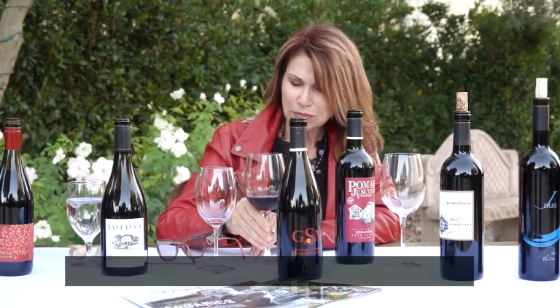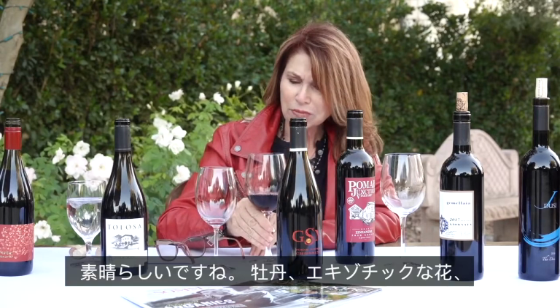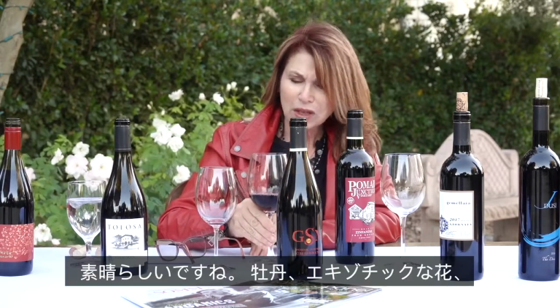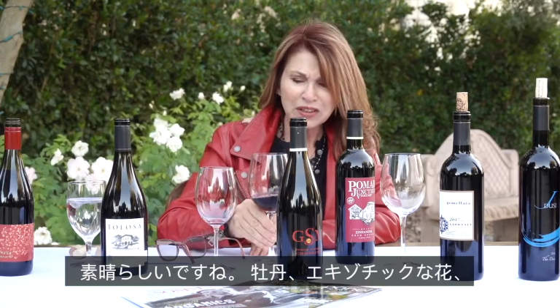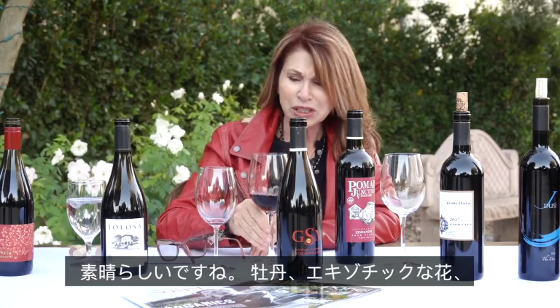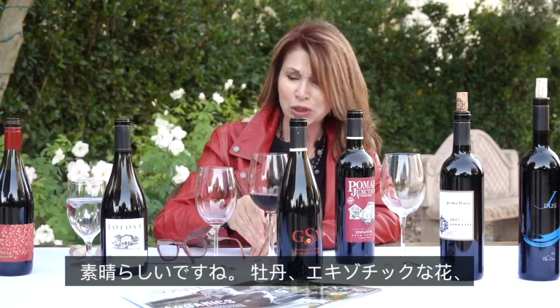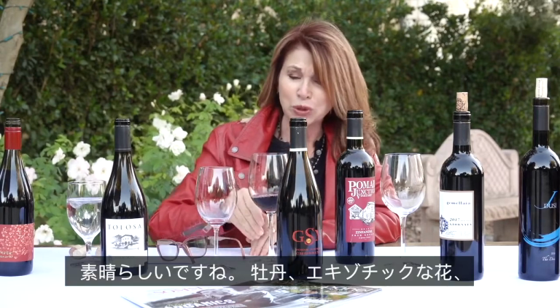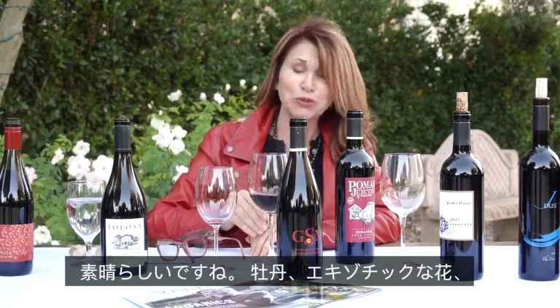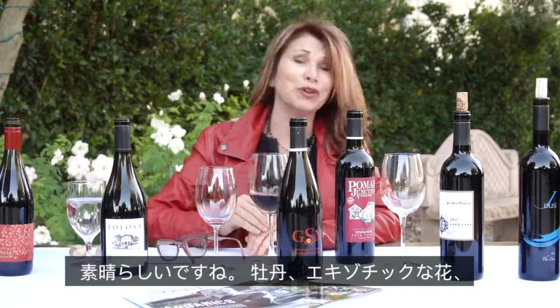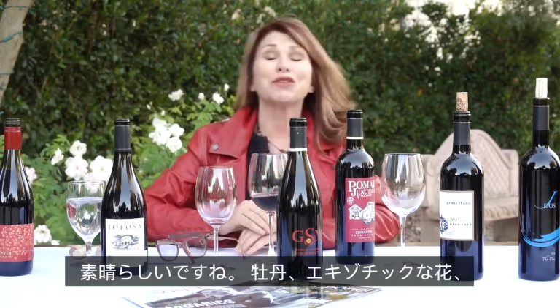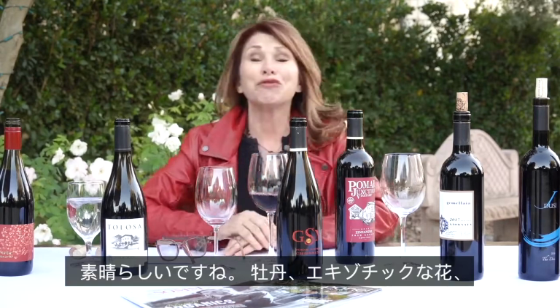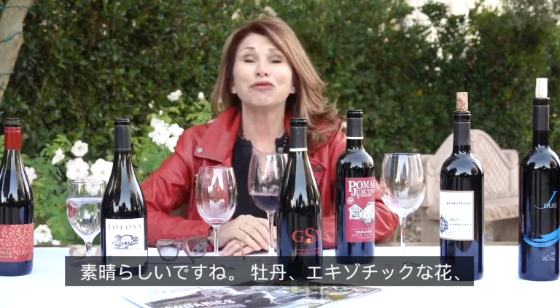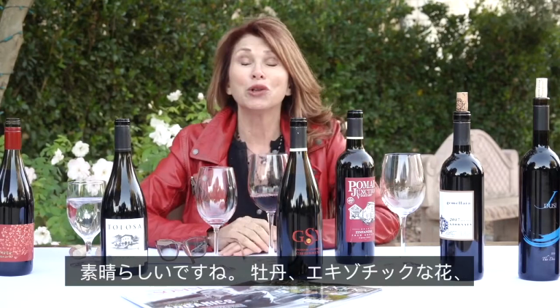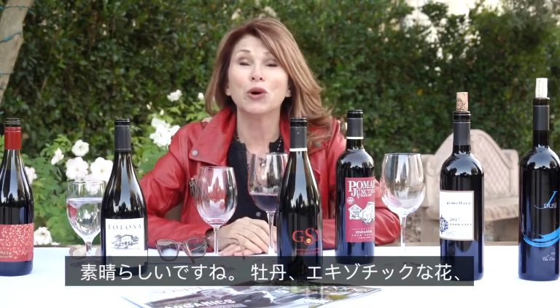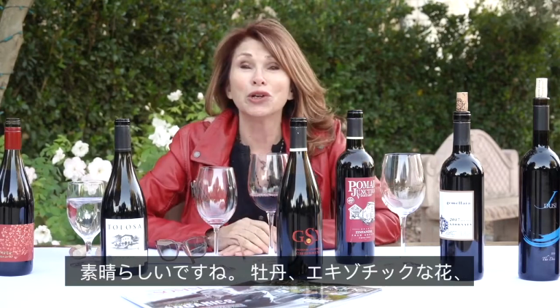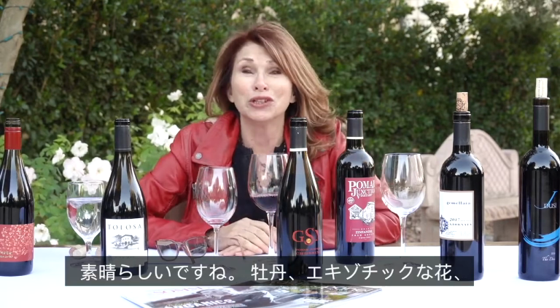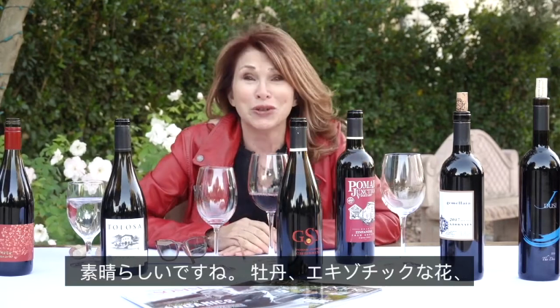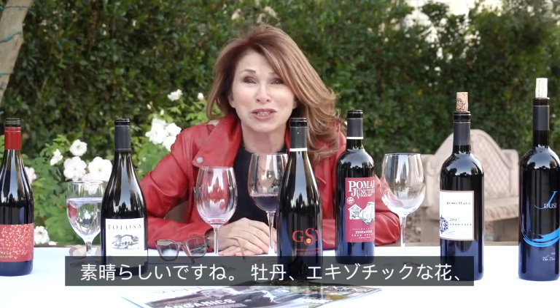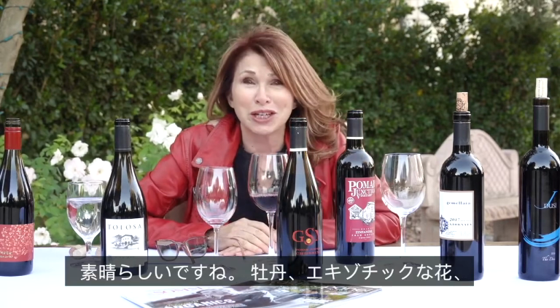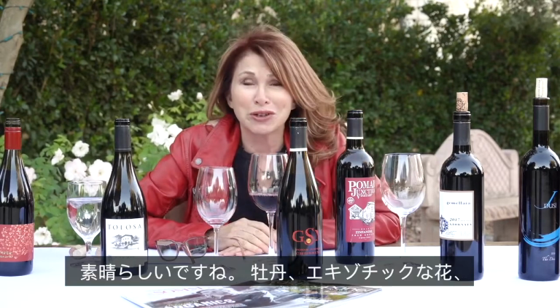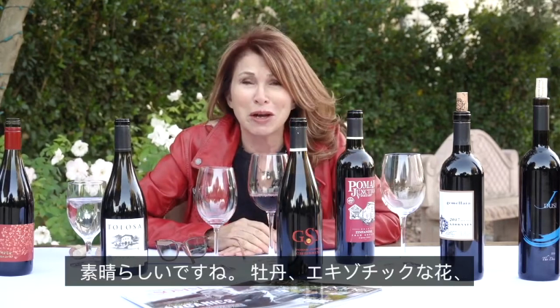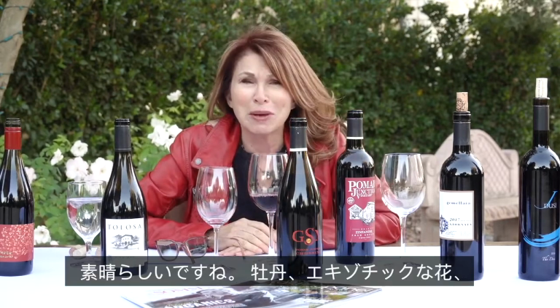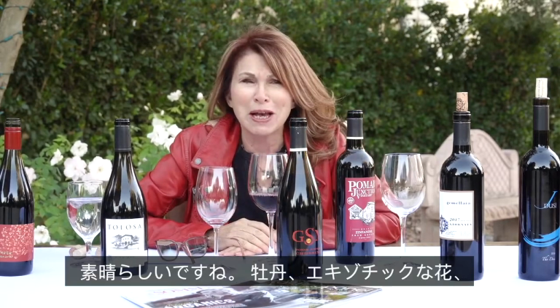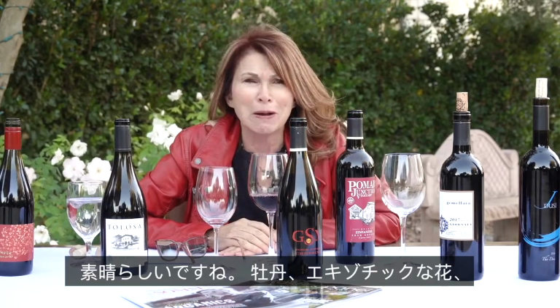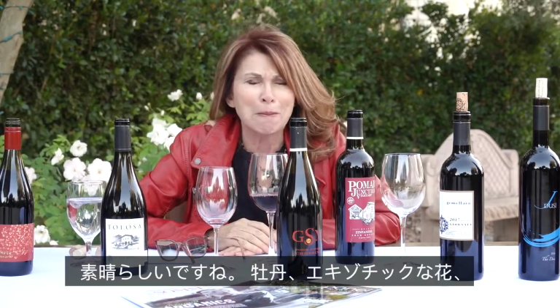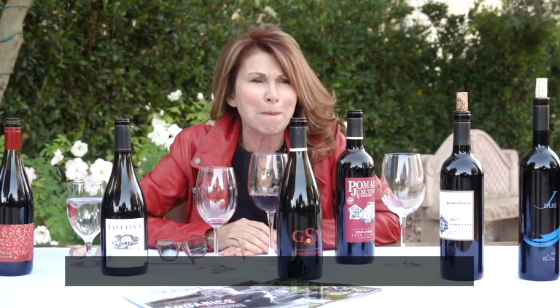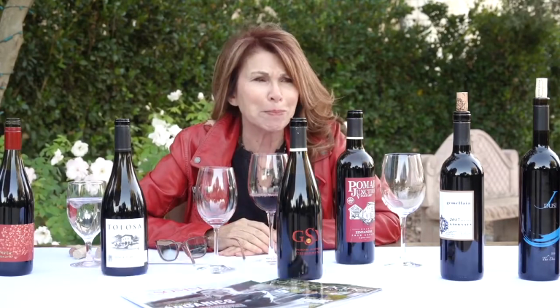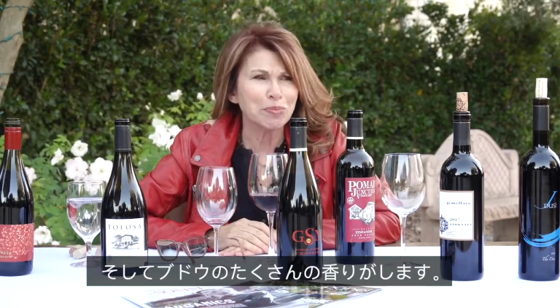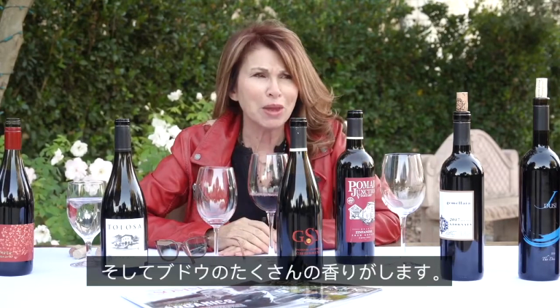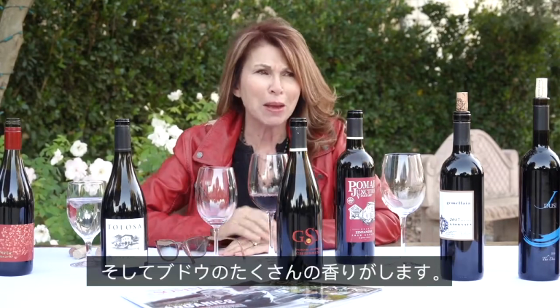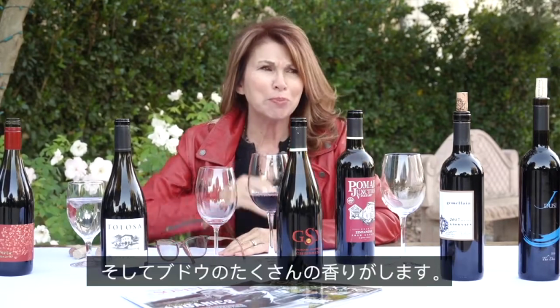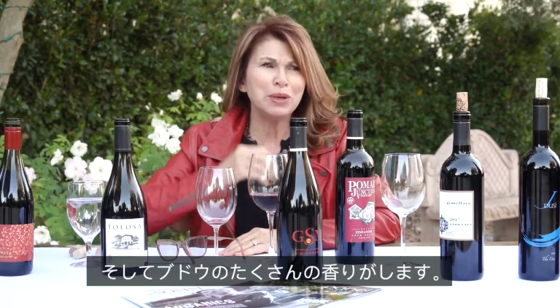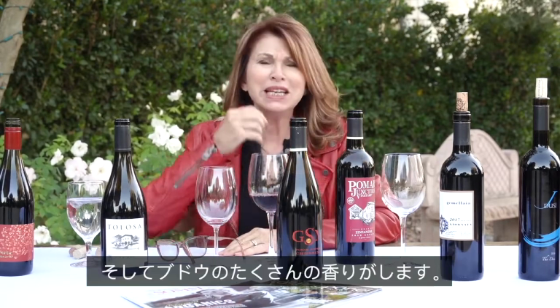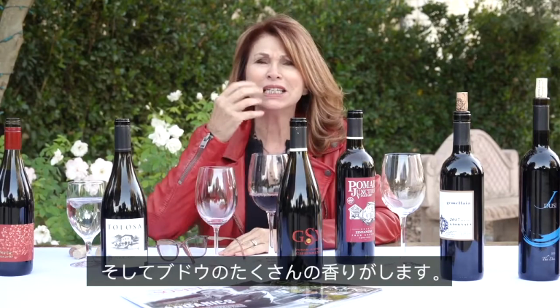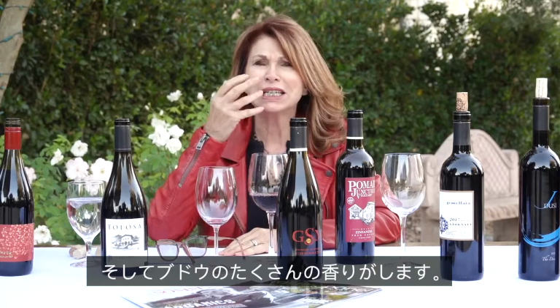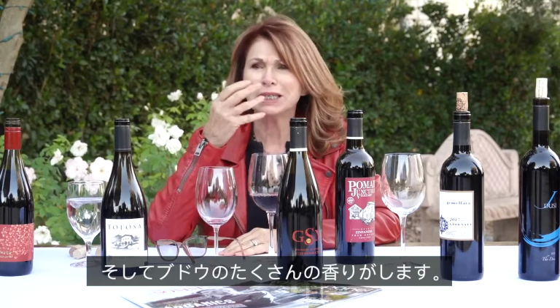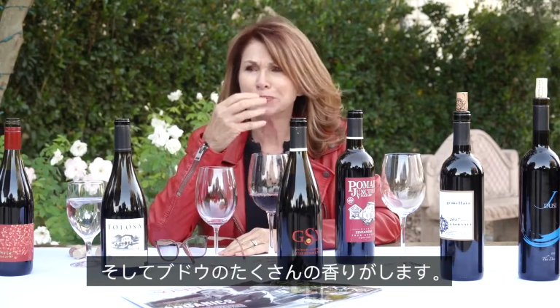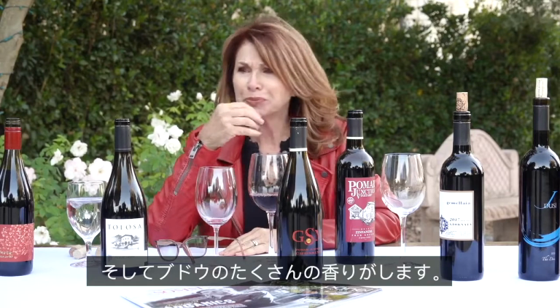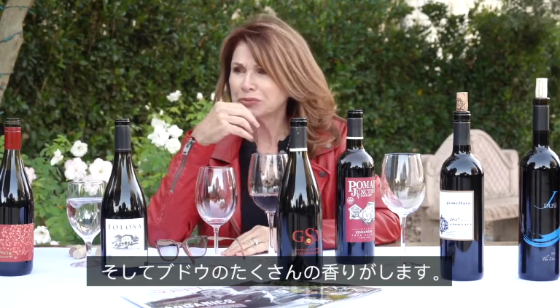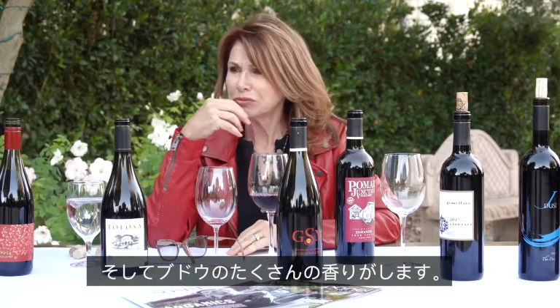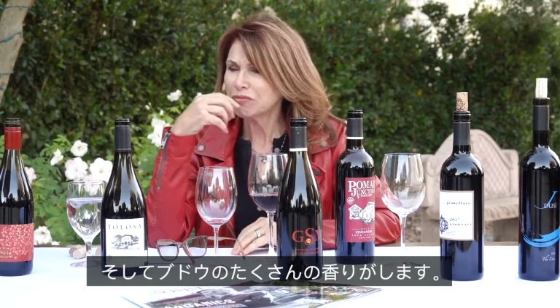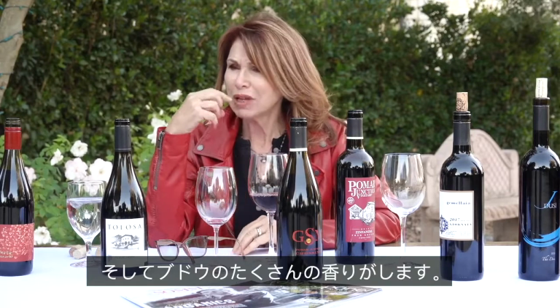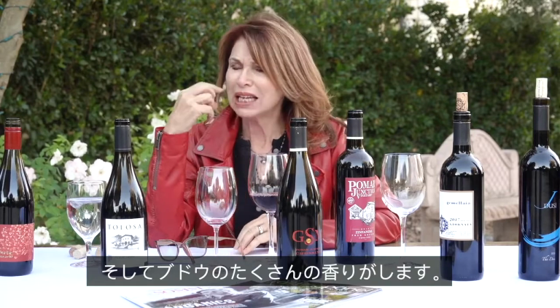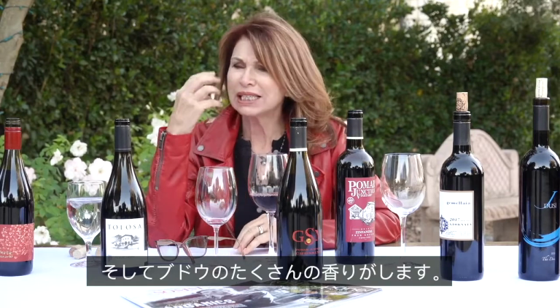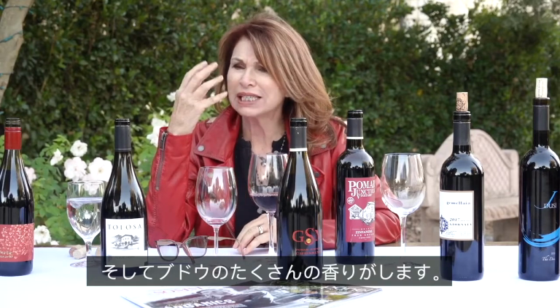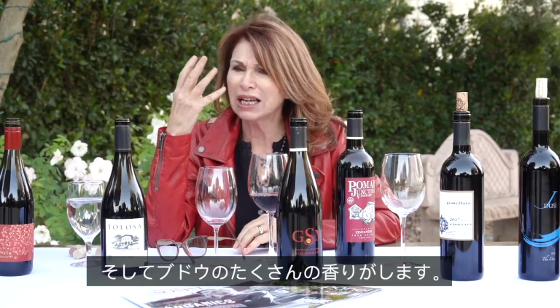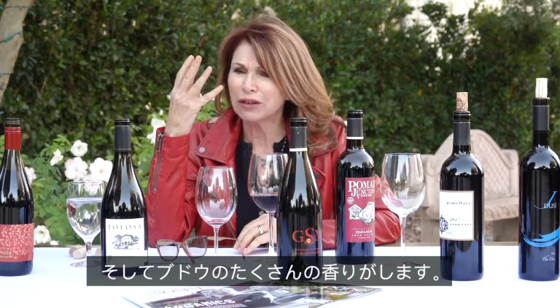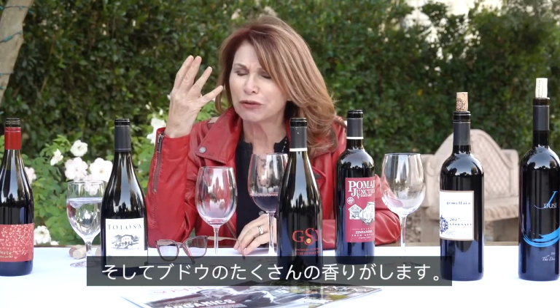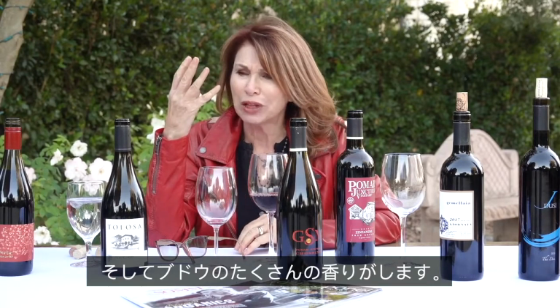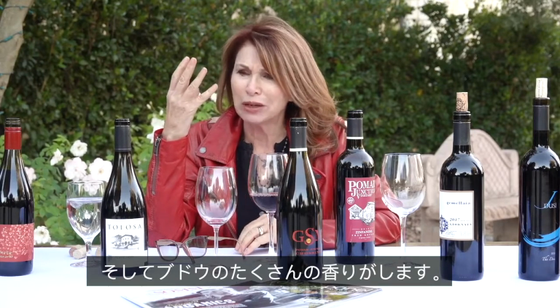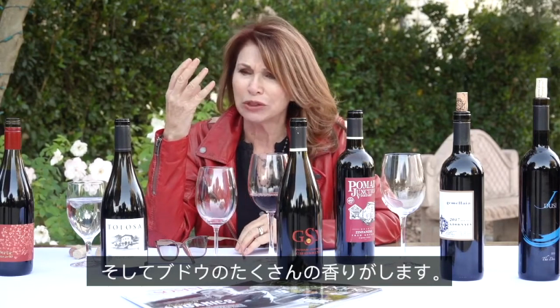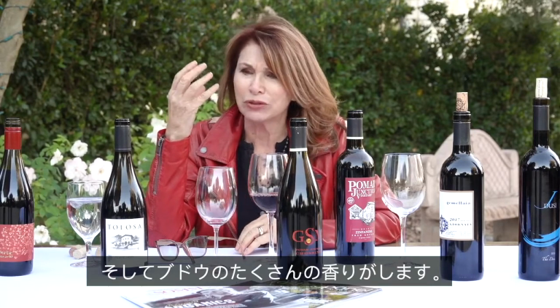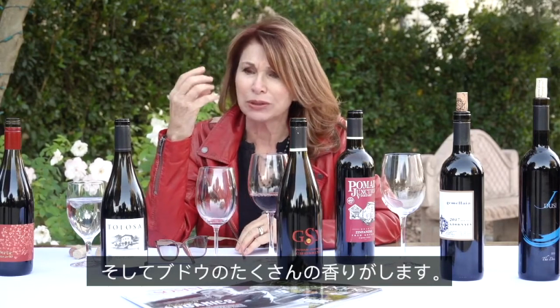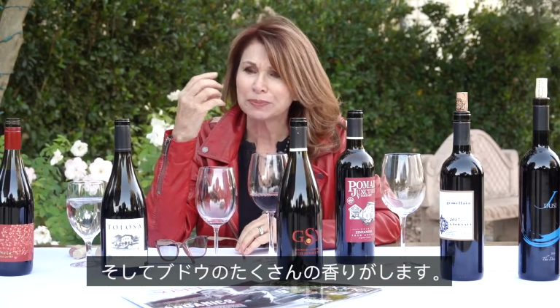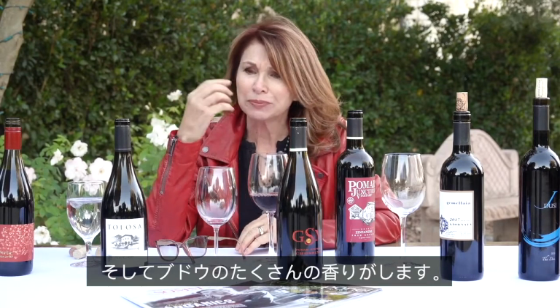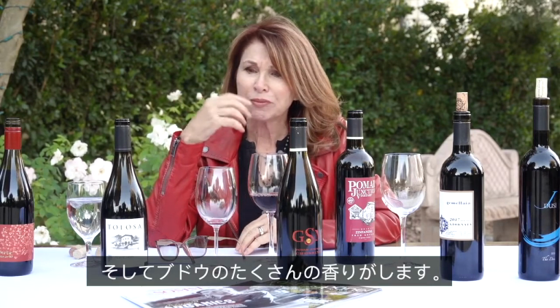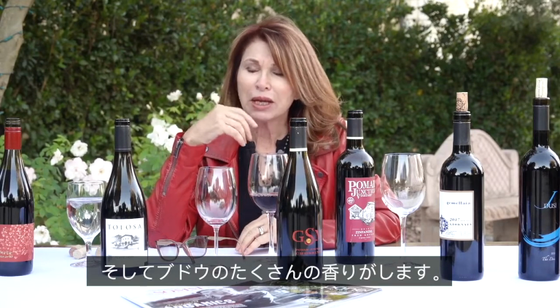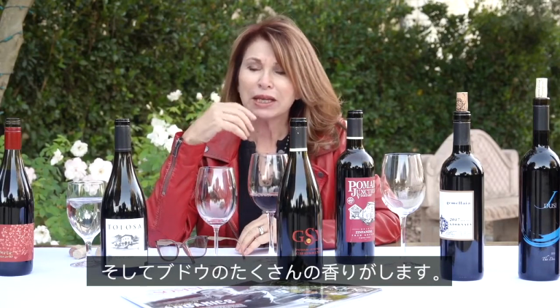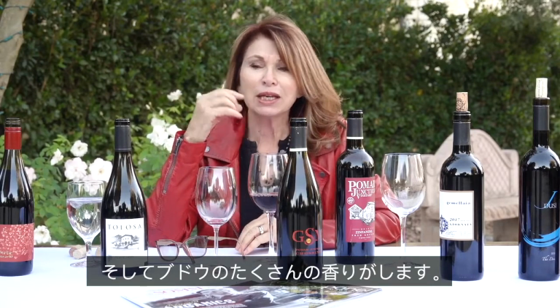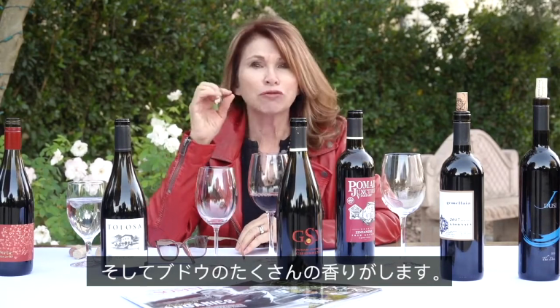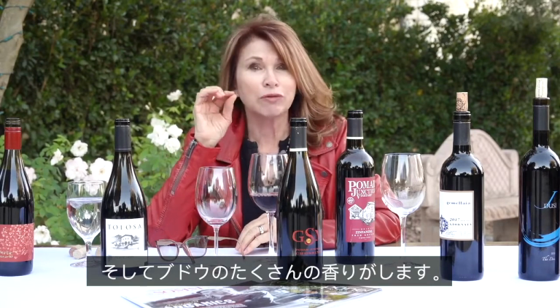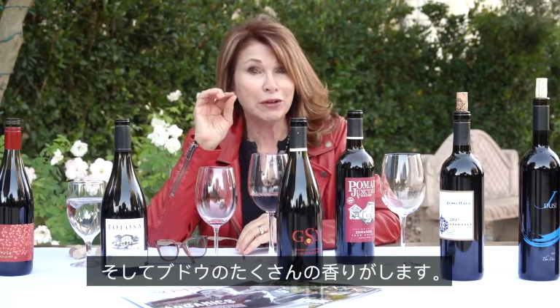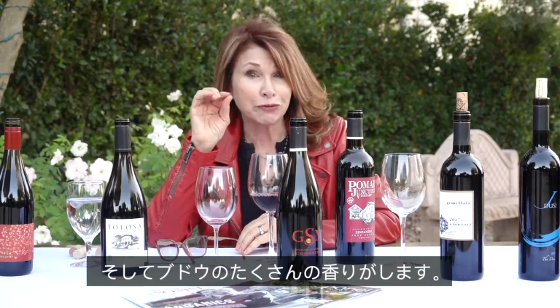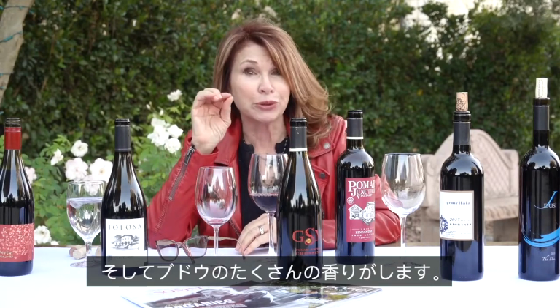This is beautiful — the floral notes that are coming out. Peony and exotic flowers. A lot of red fruit.